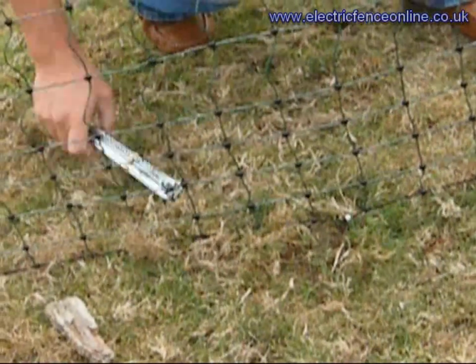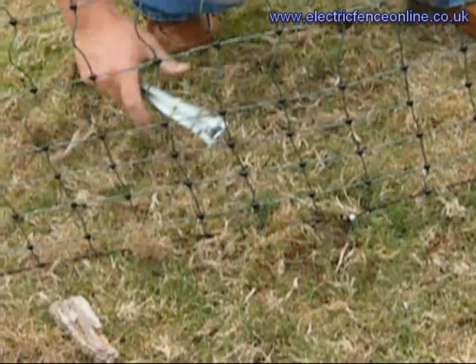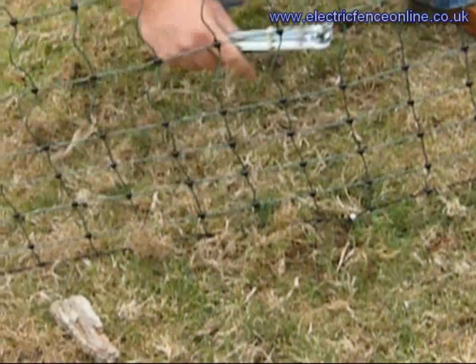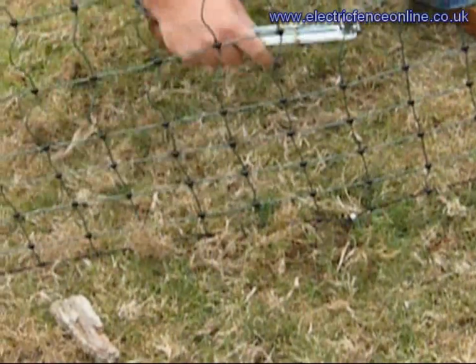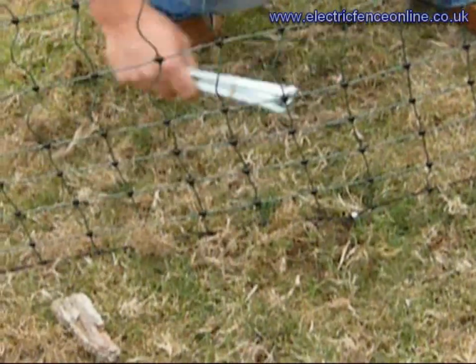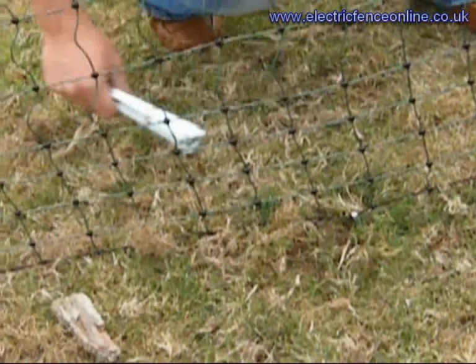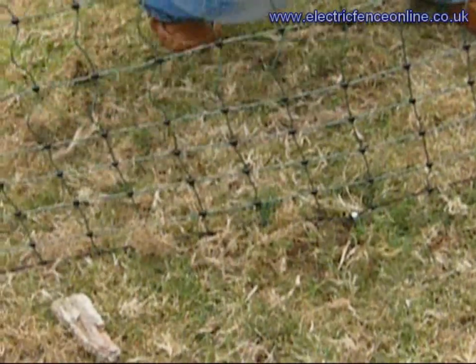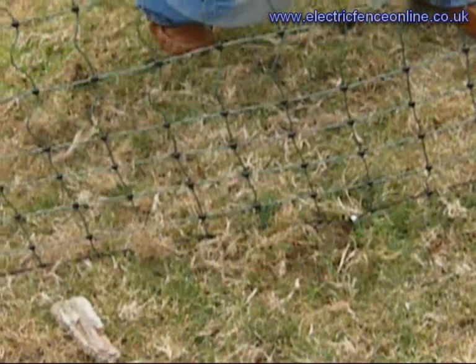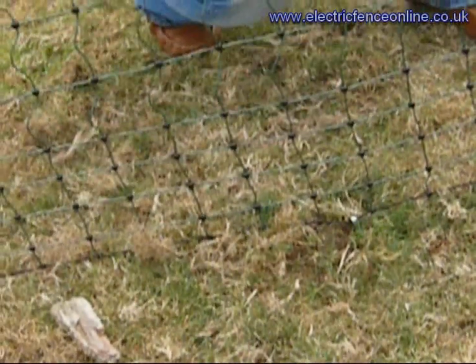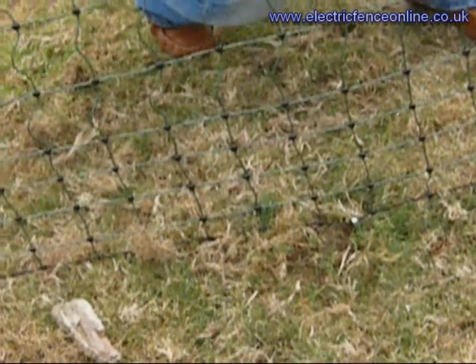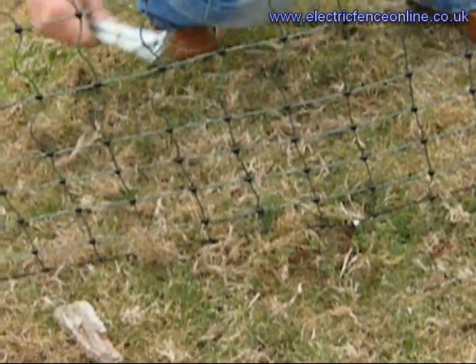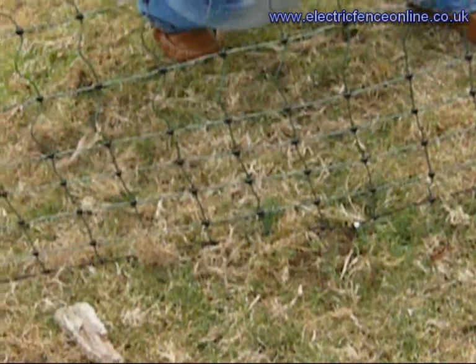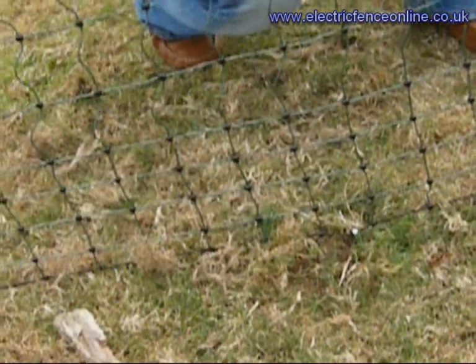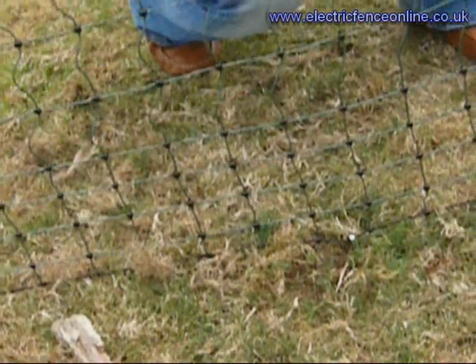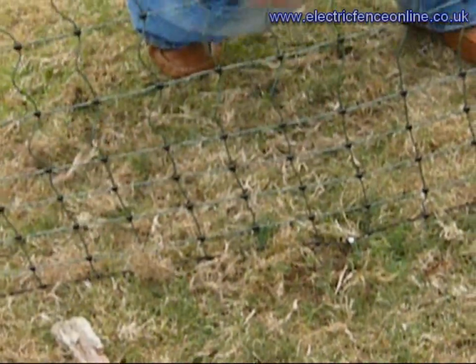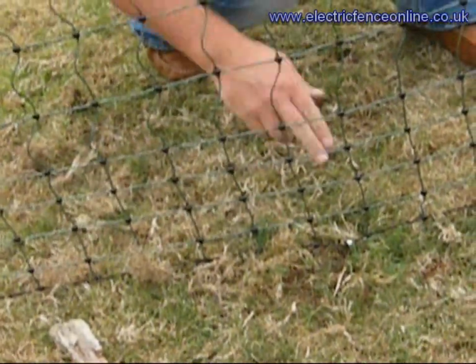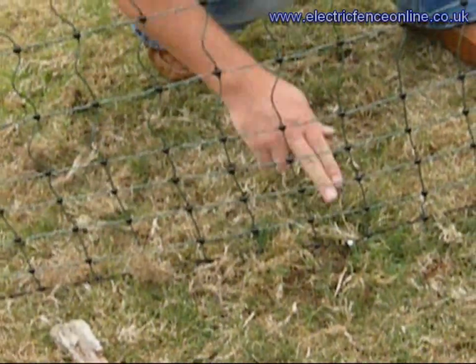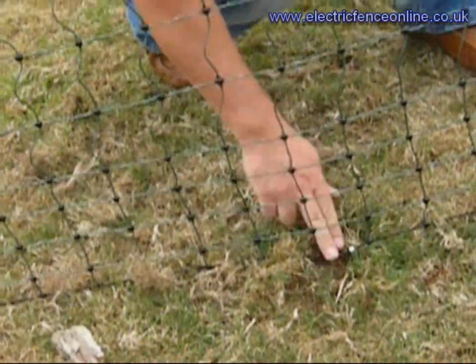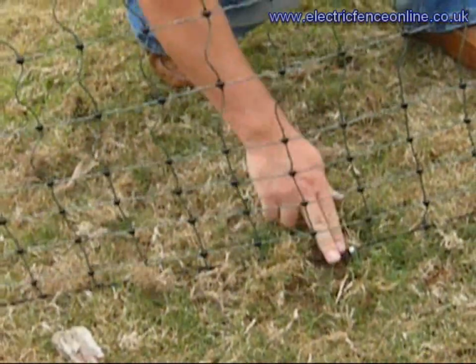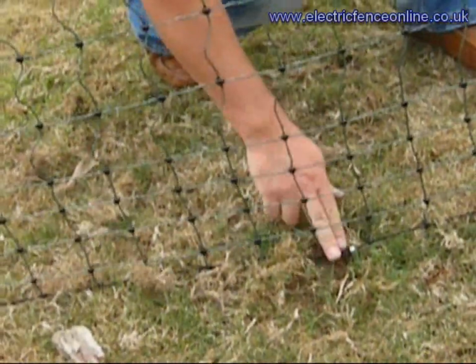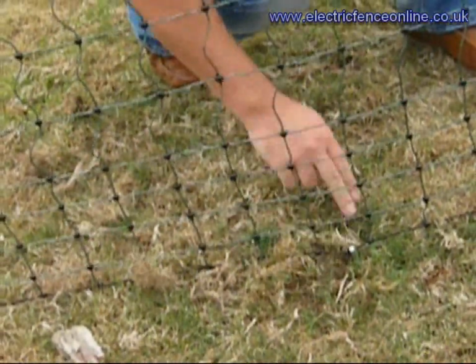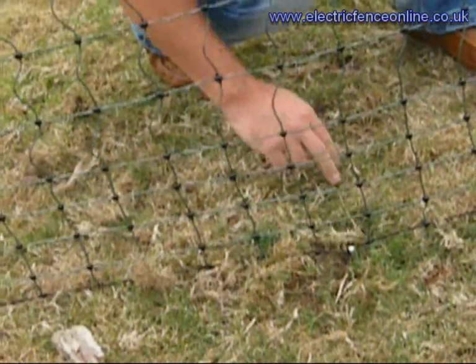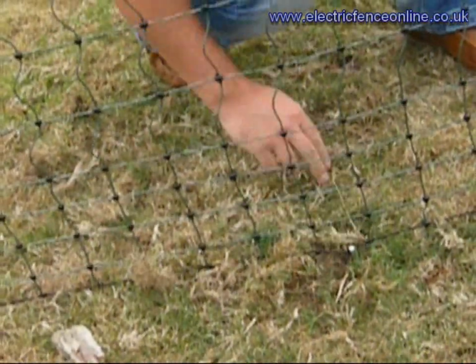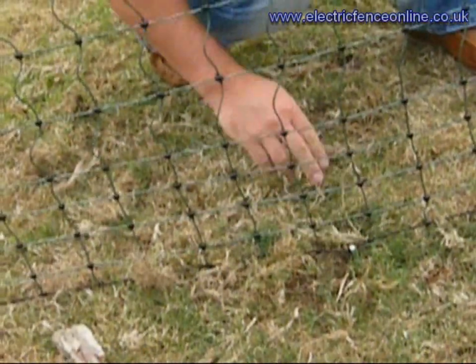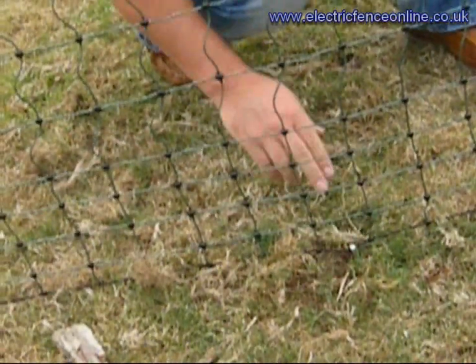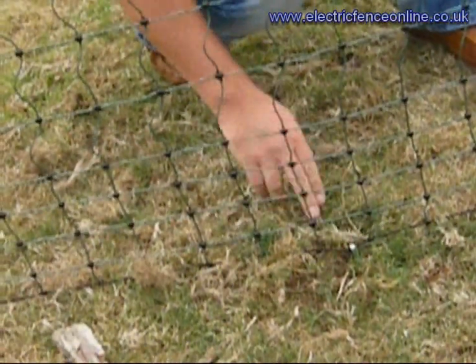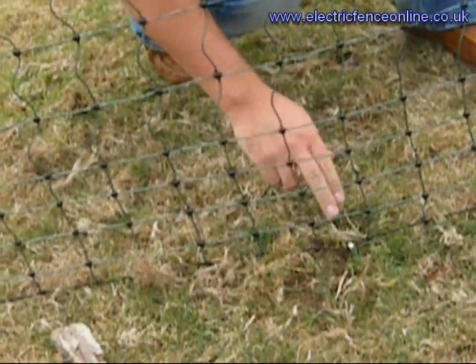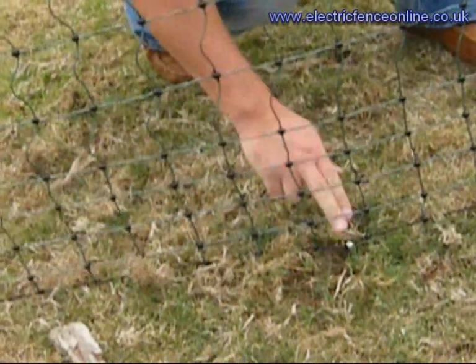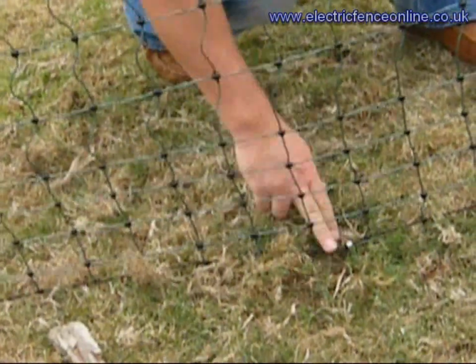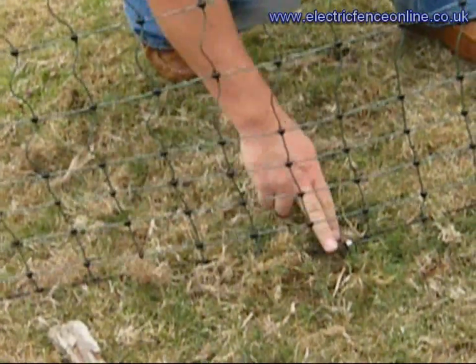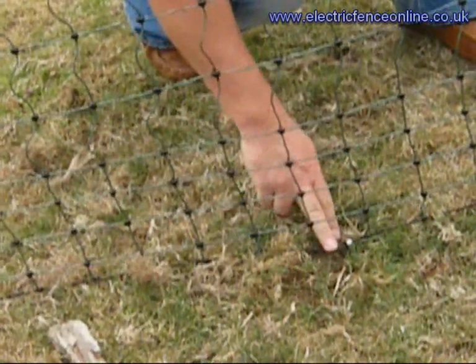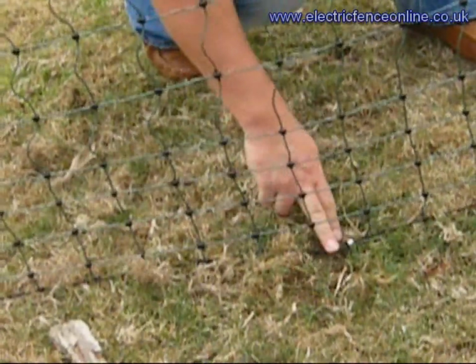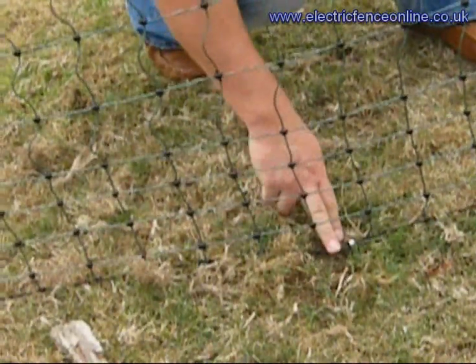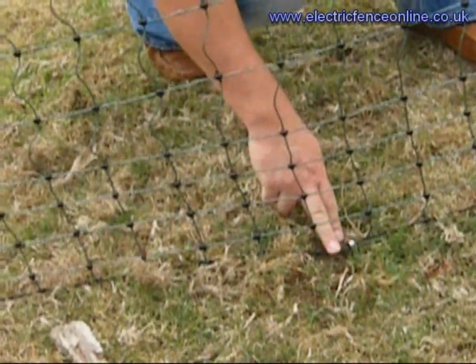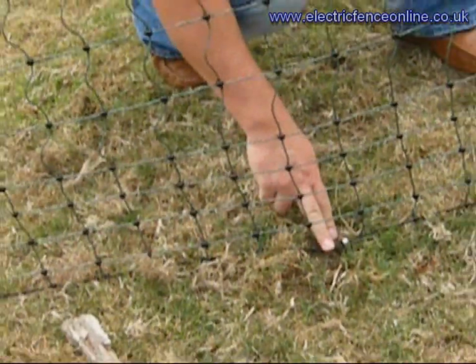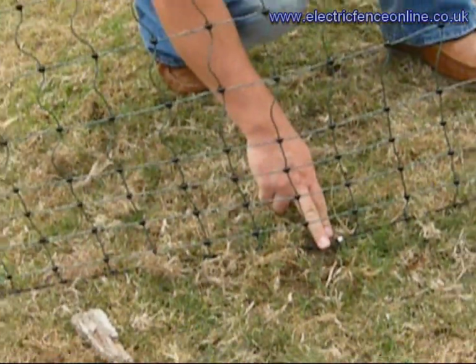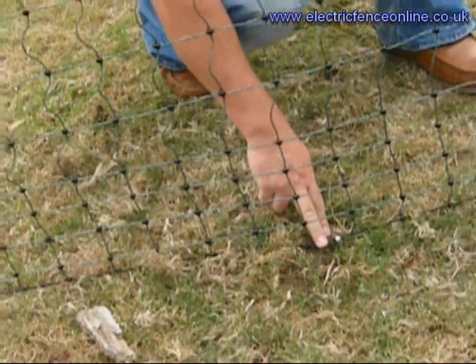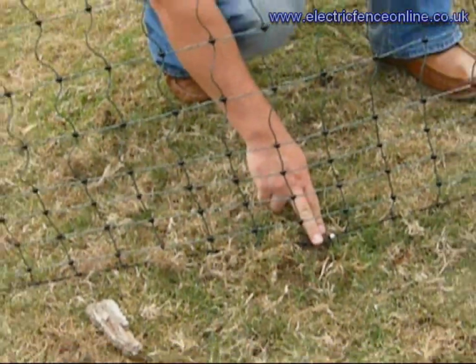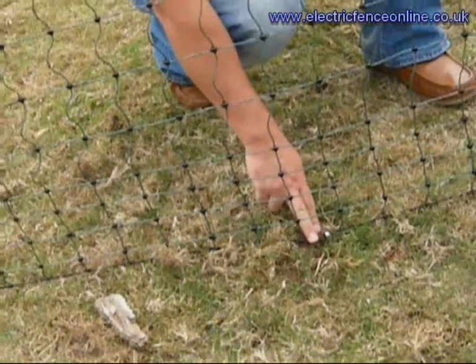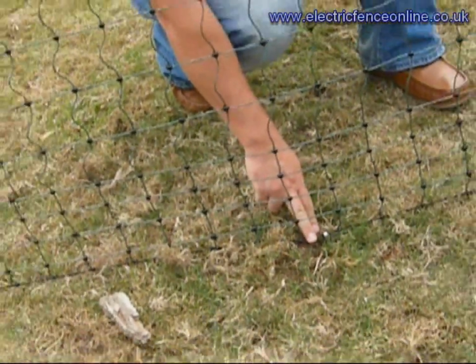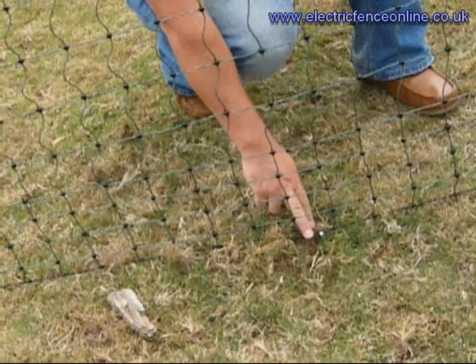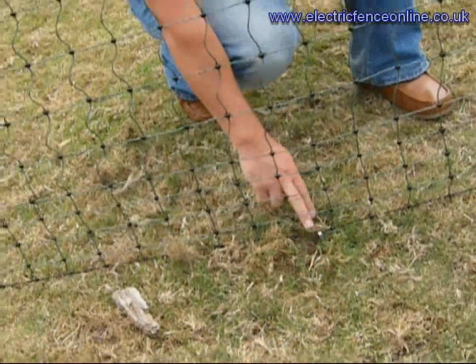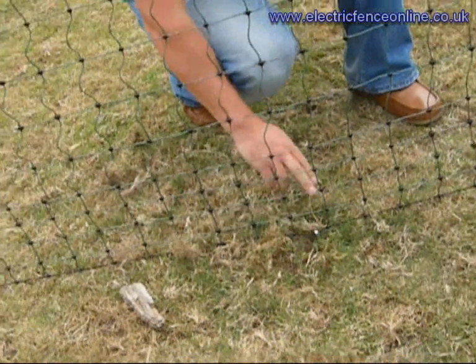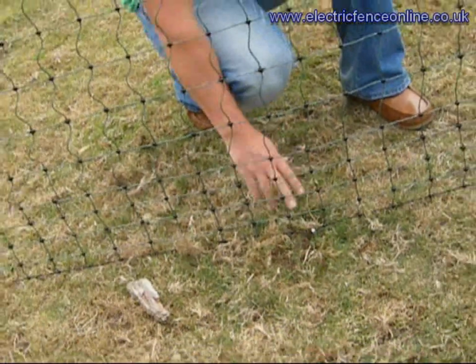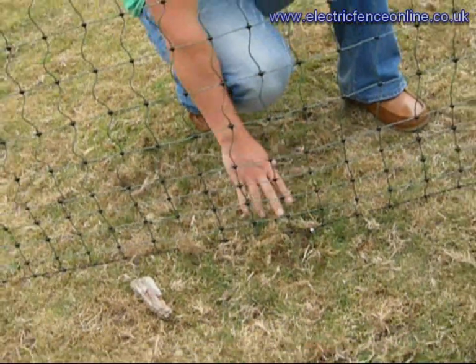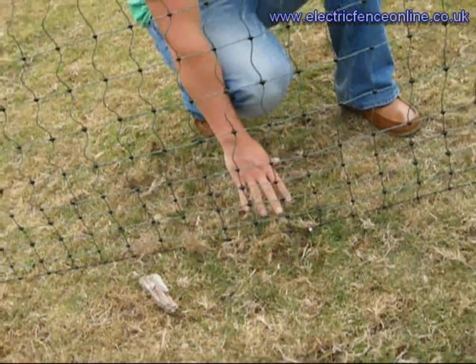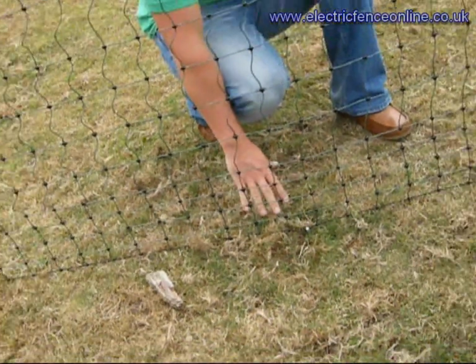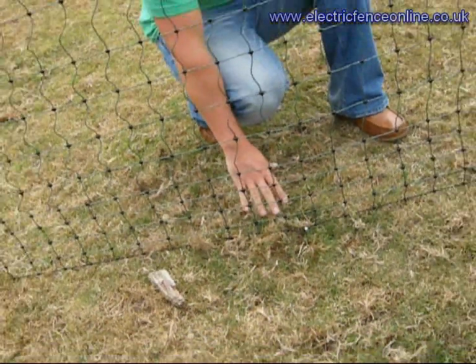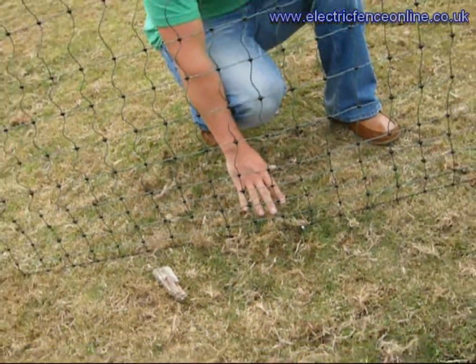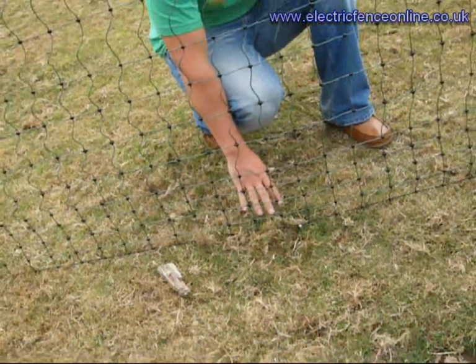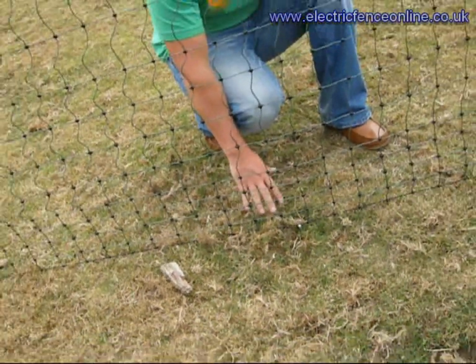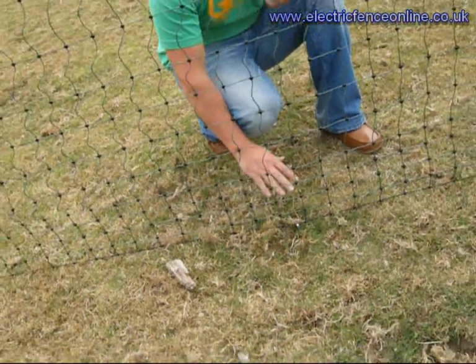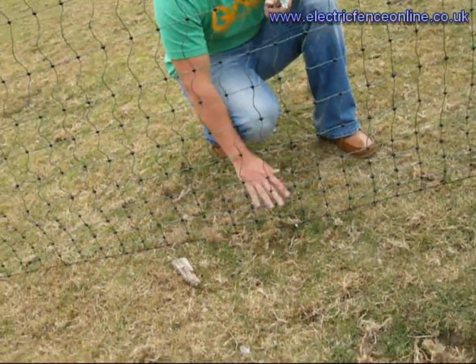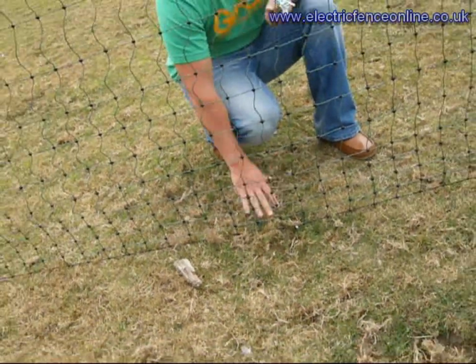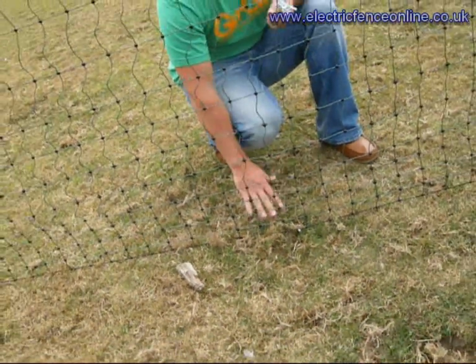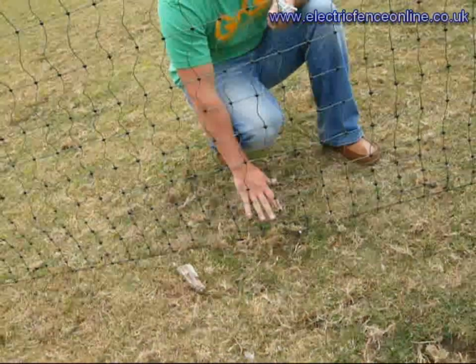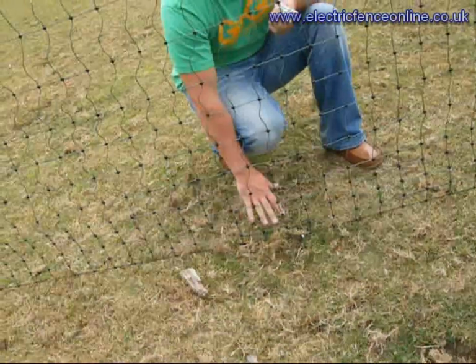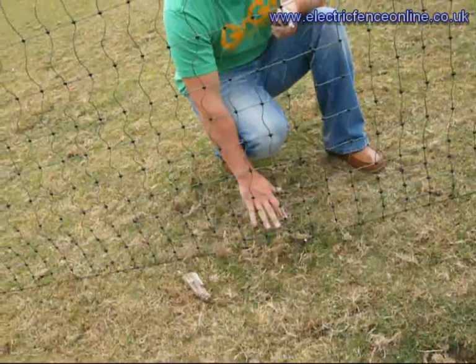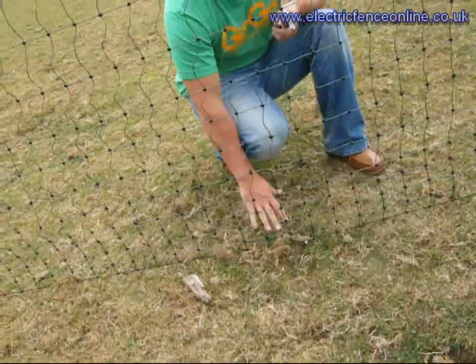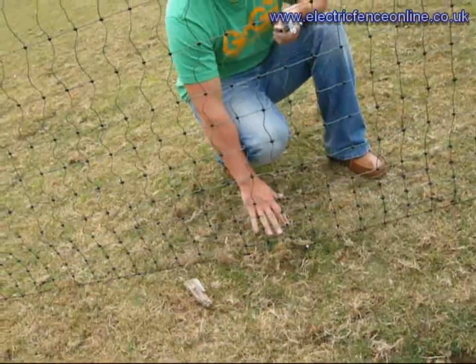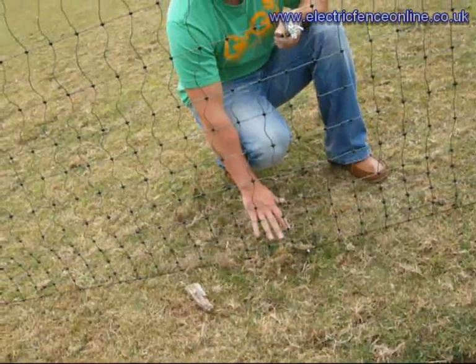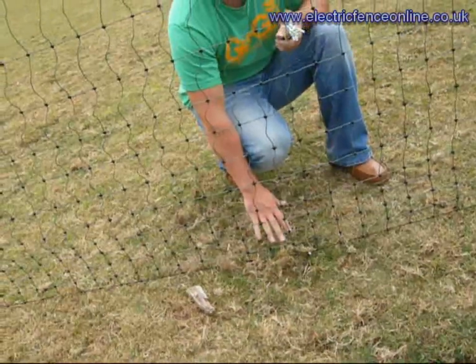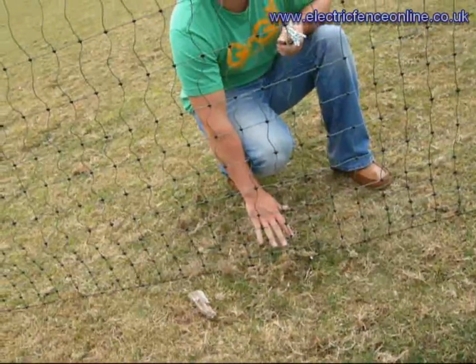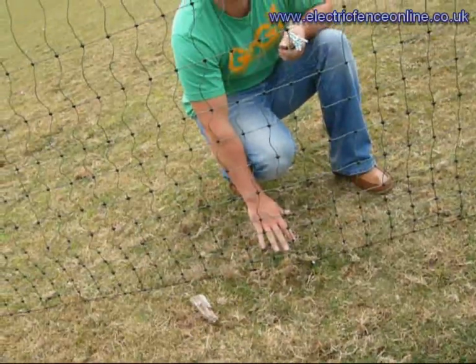So just walk the netting system, pegging it down. Don't worry about the bottom strand — it's not electrified, so don't worry about the vegetation.